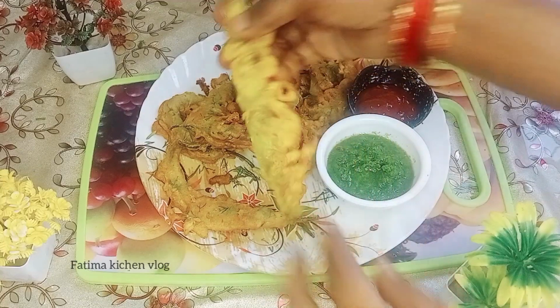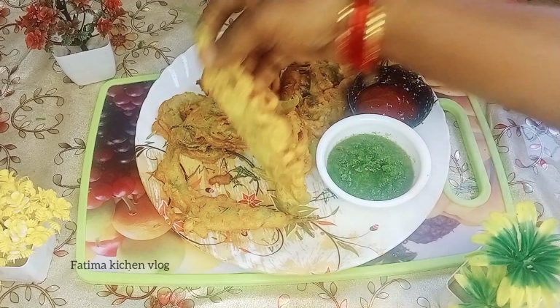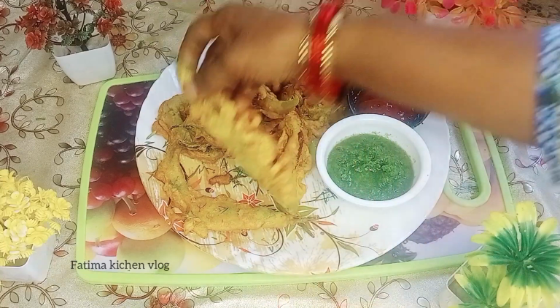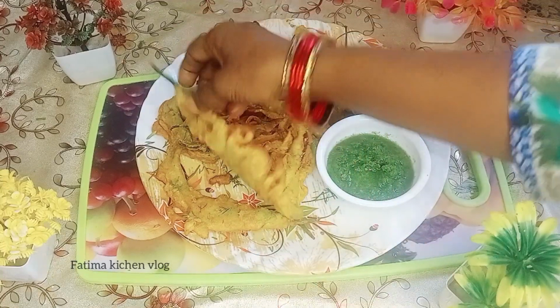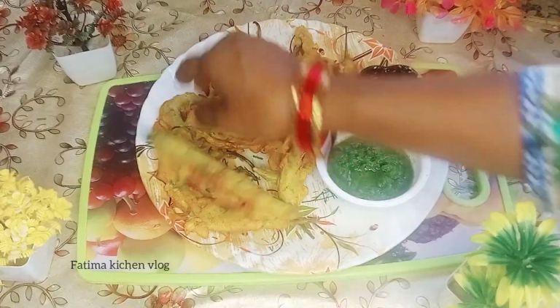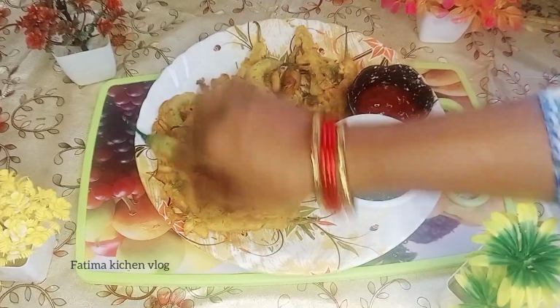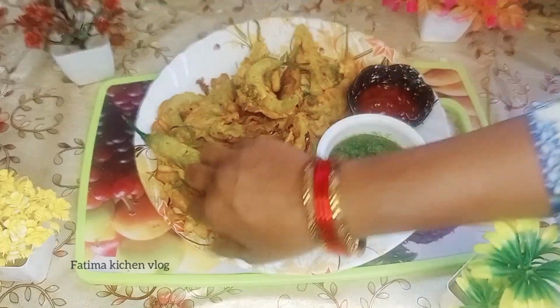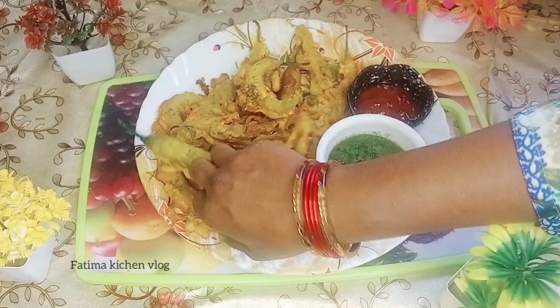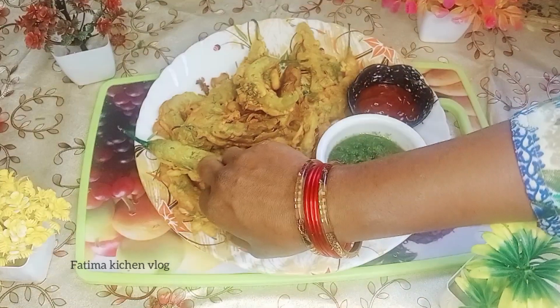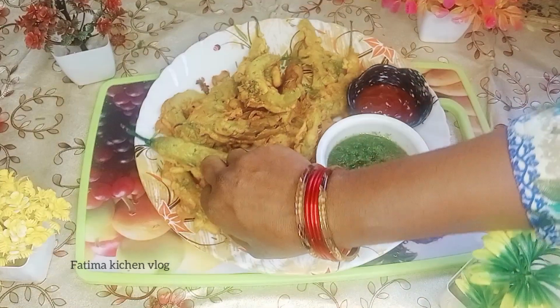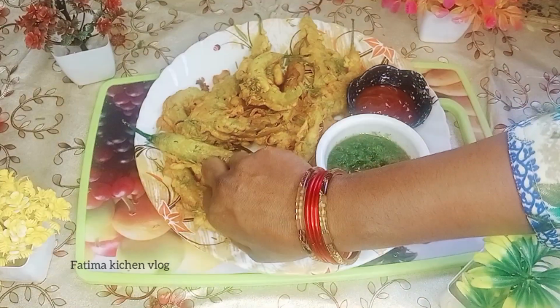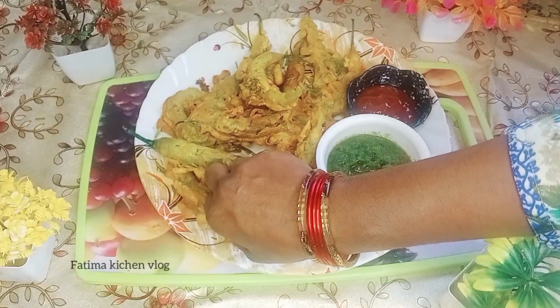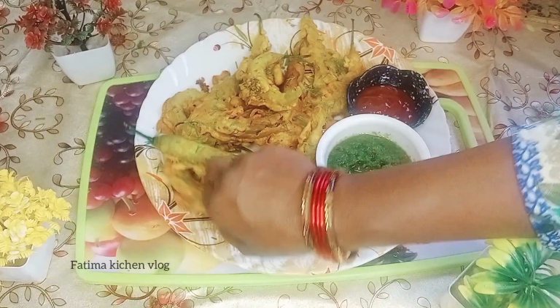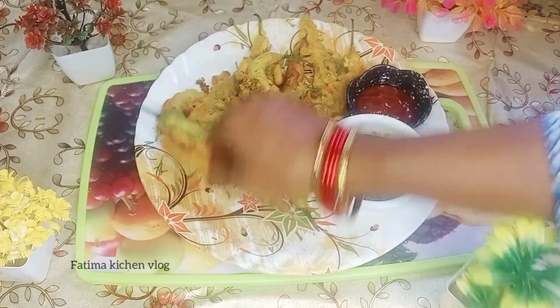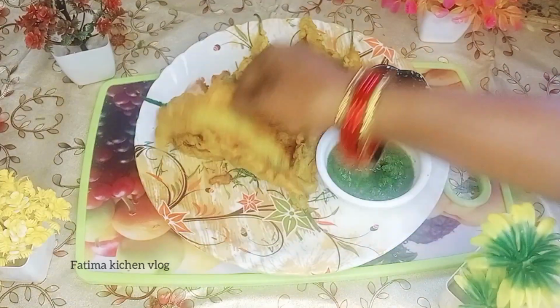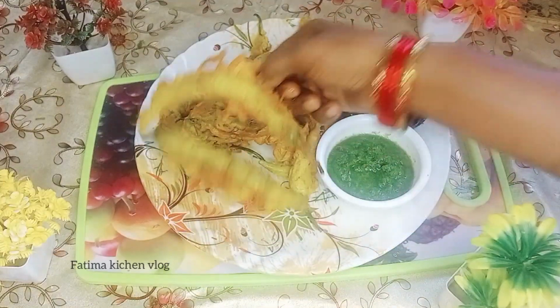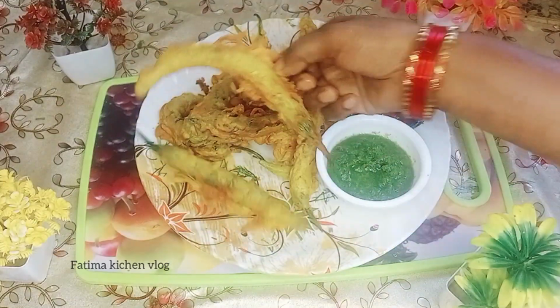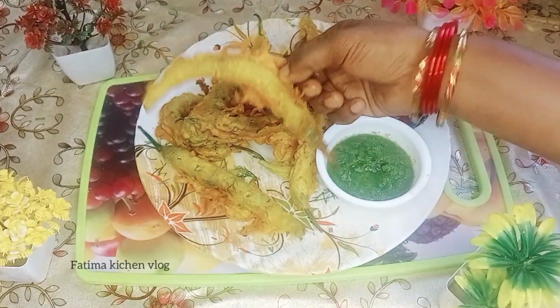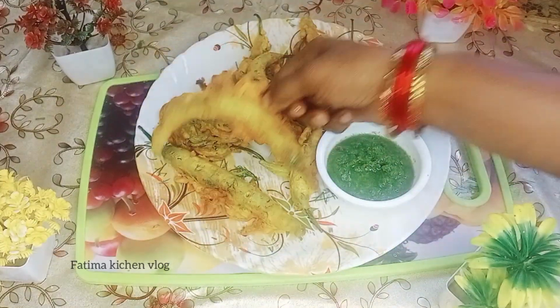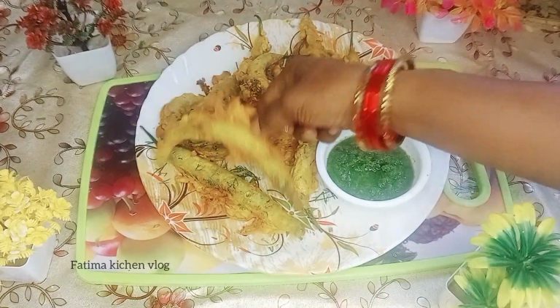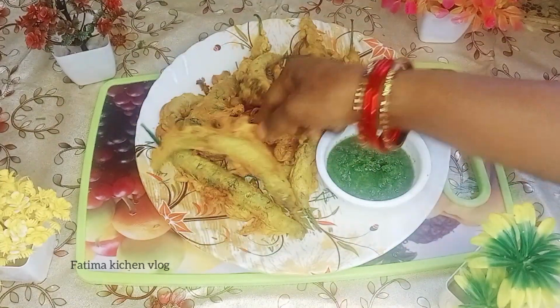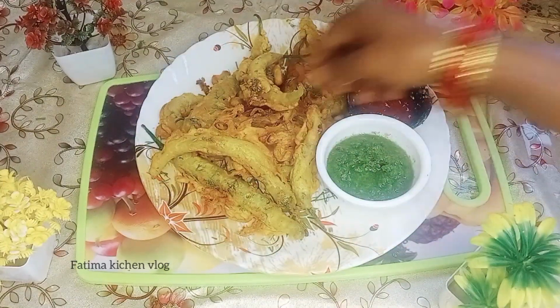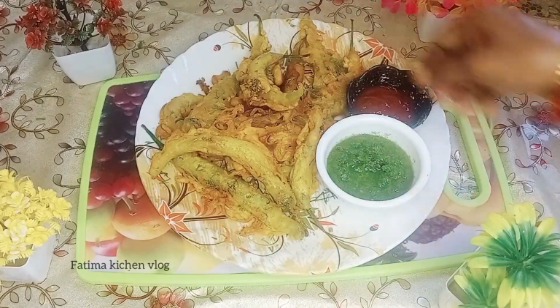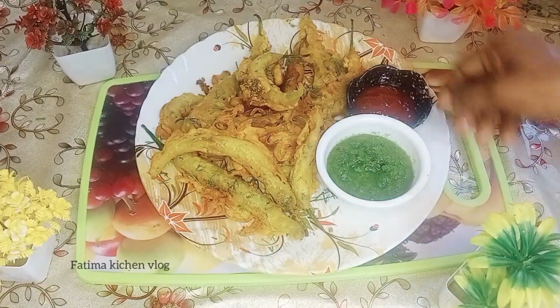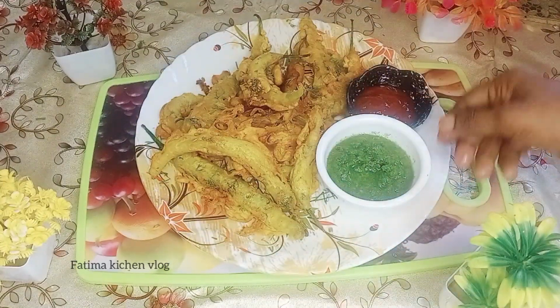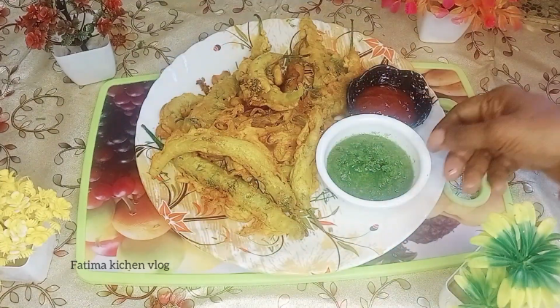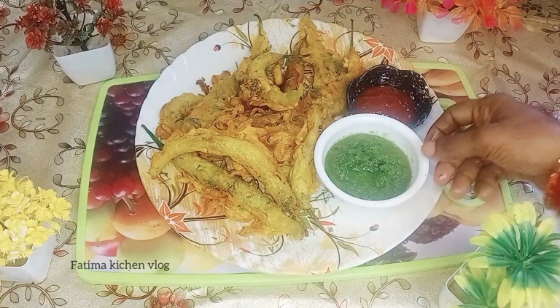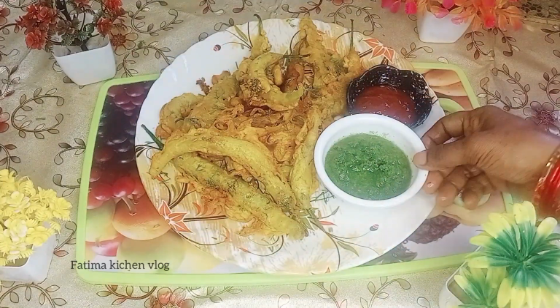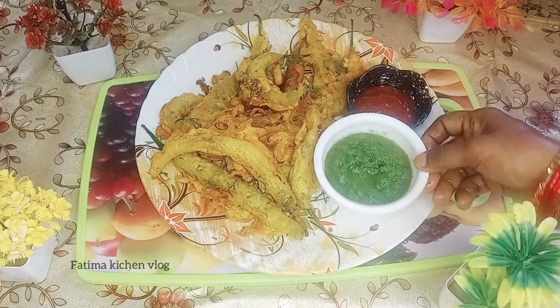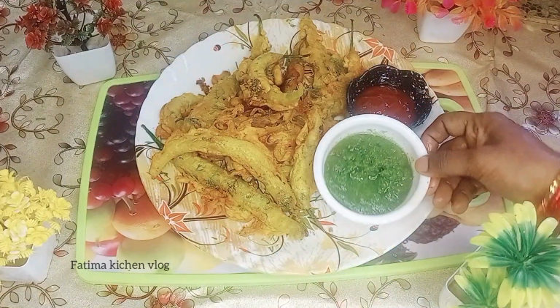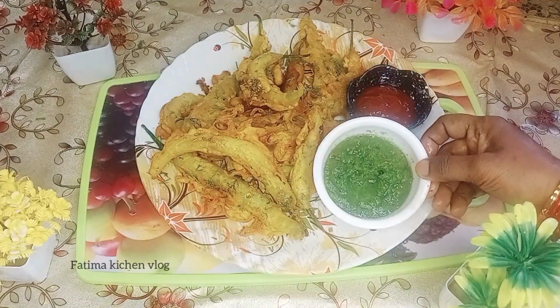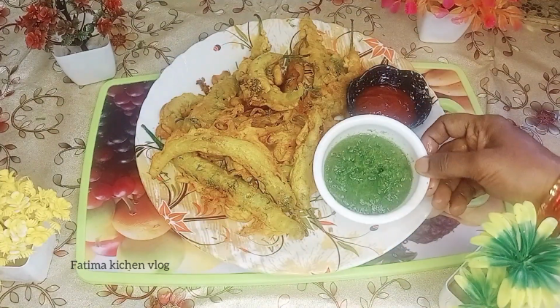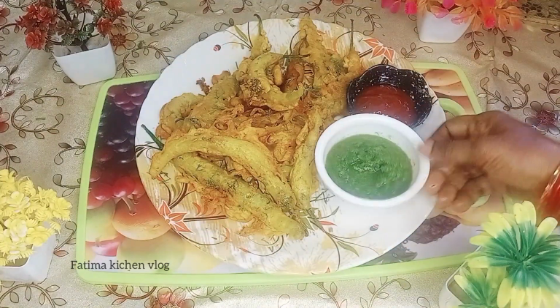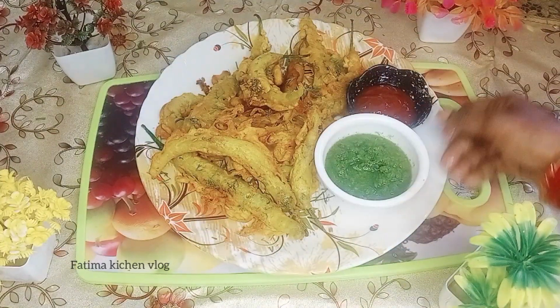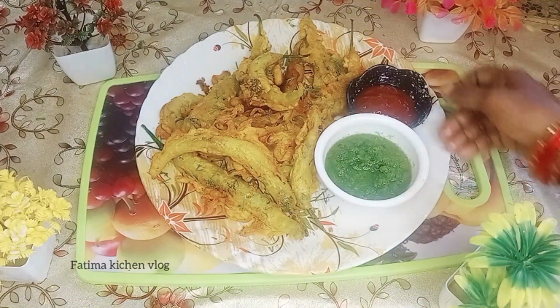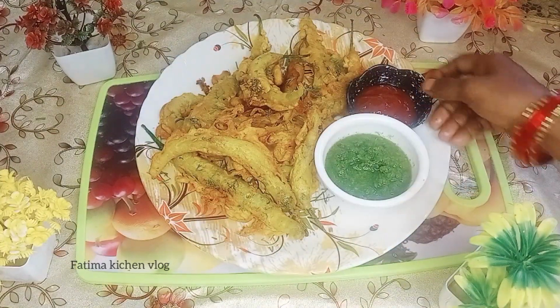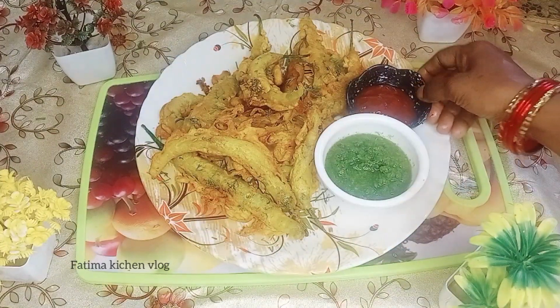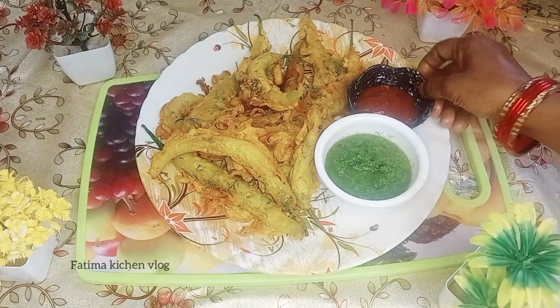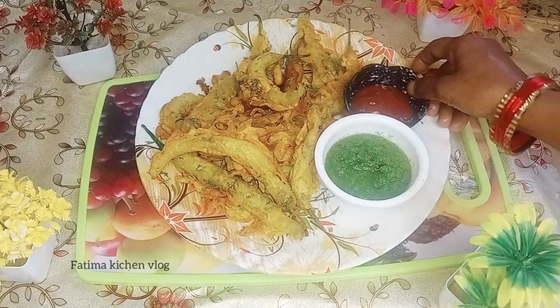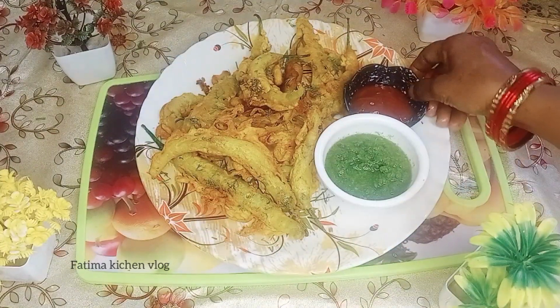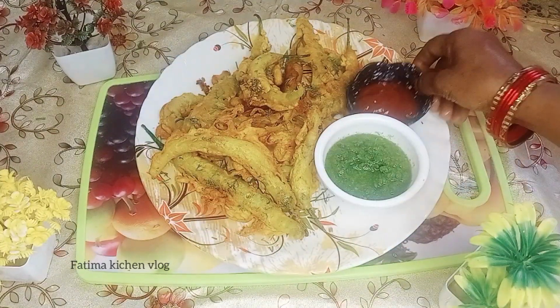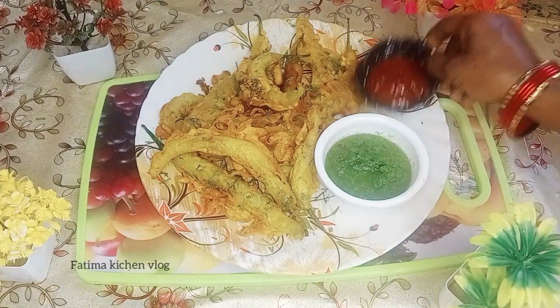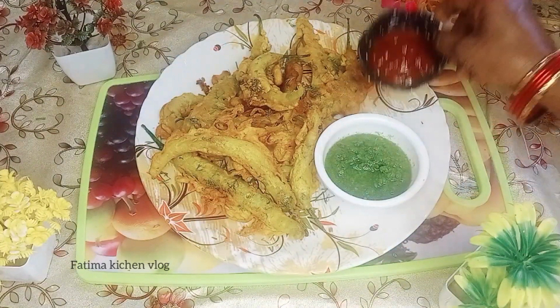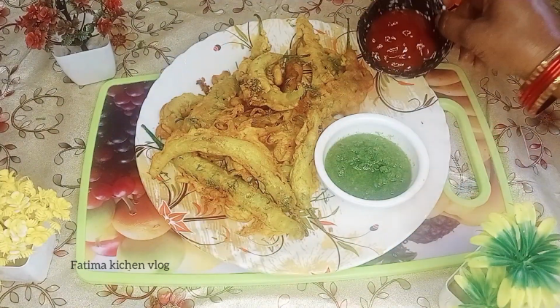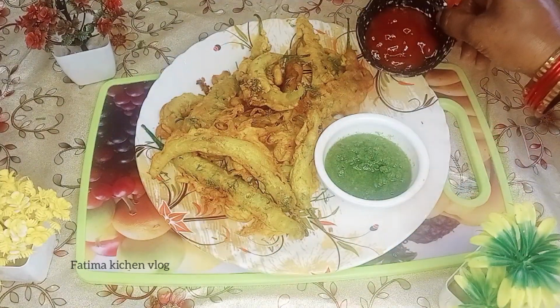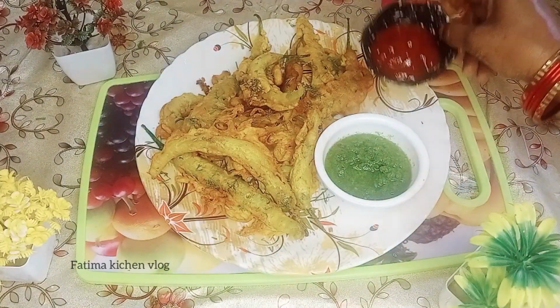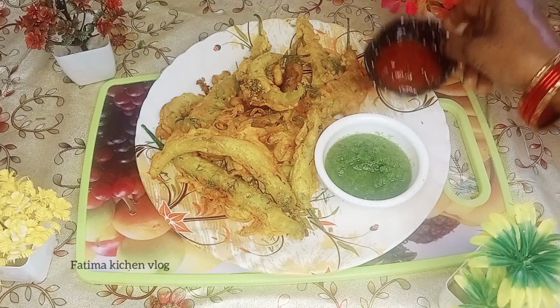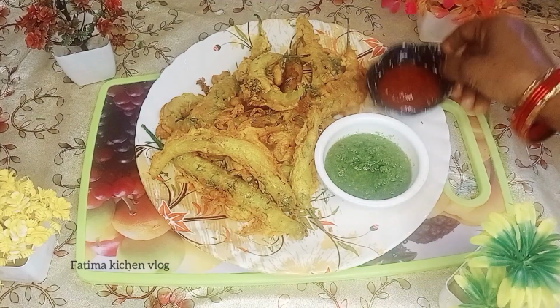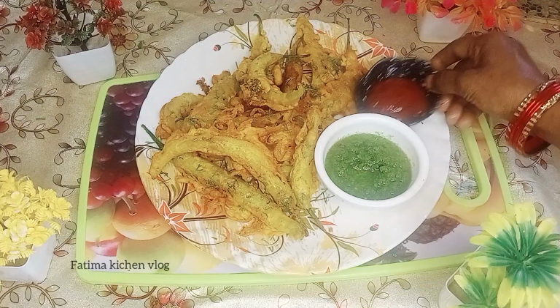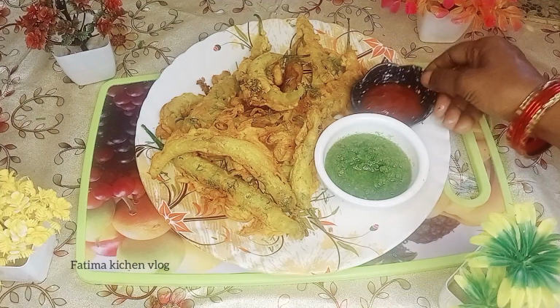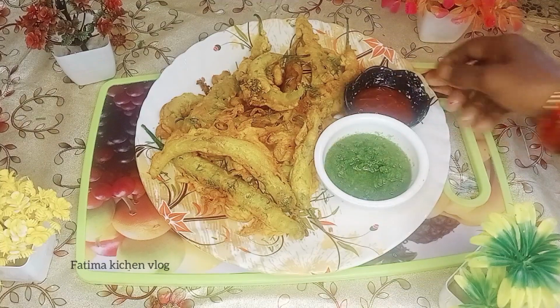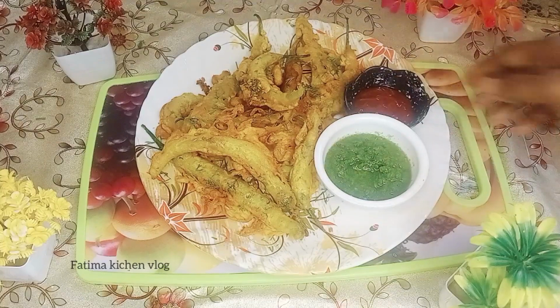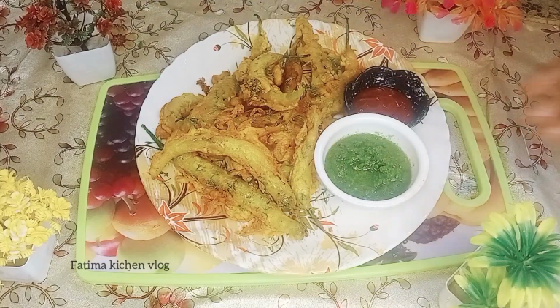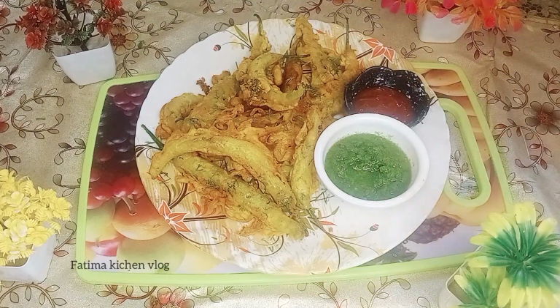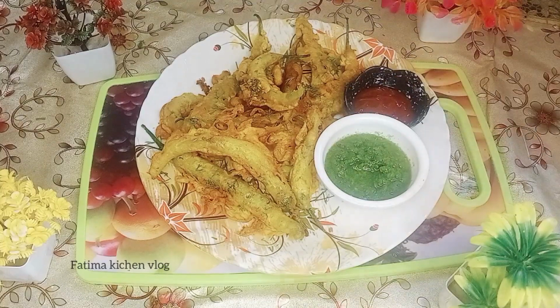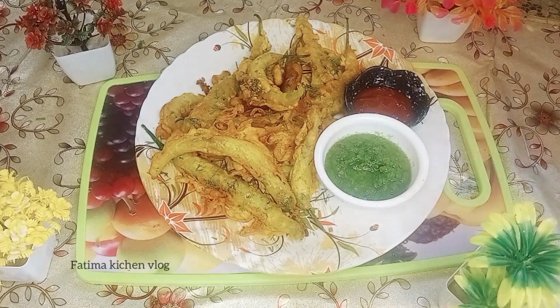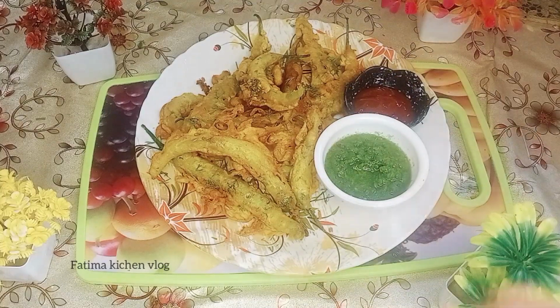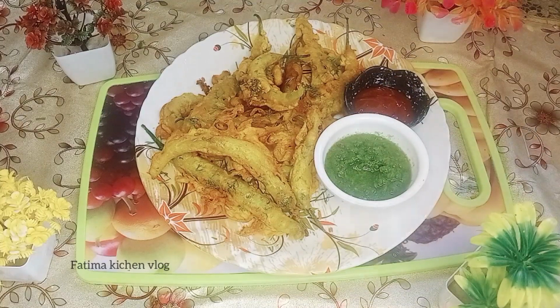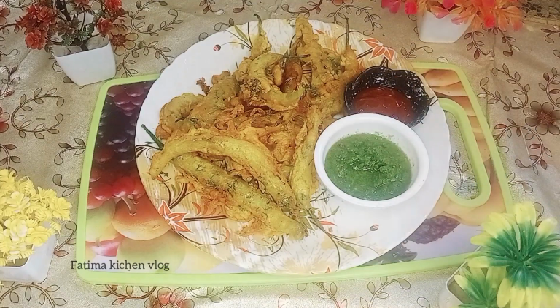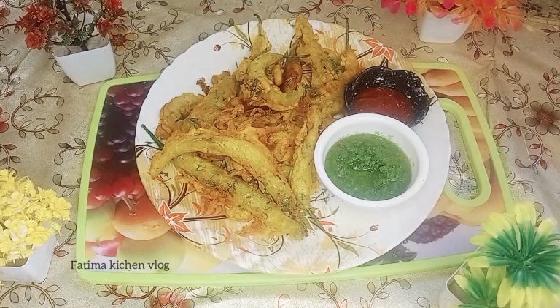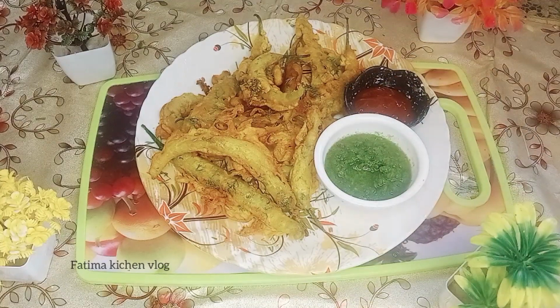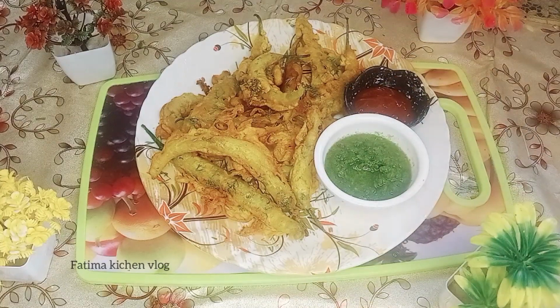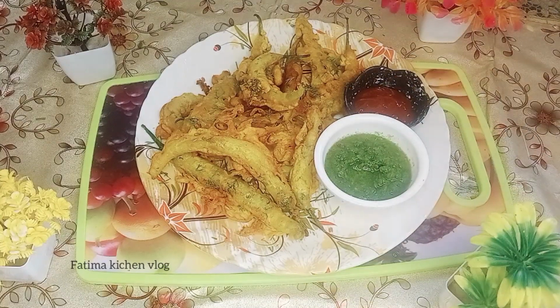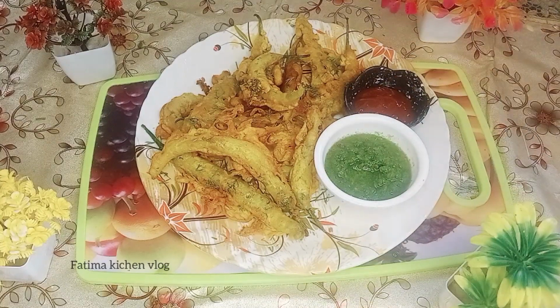You can also eat it with chicken and tomato sauce. See you in the next video.